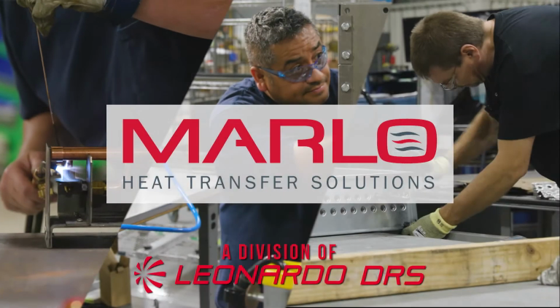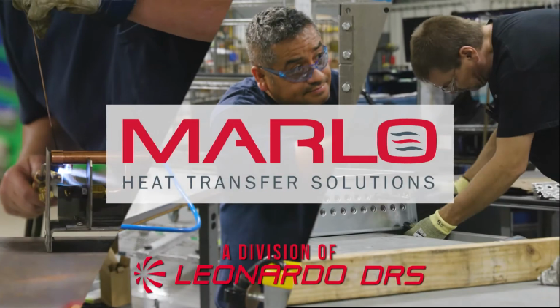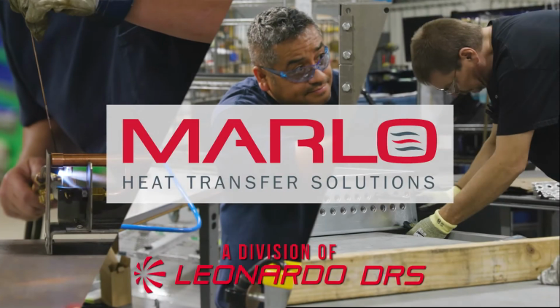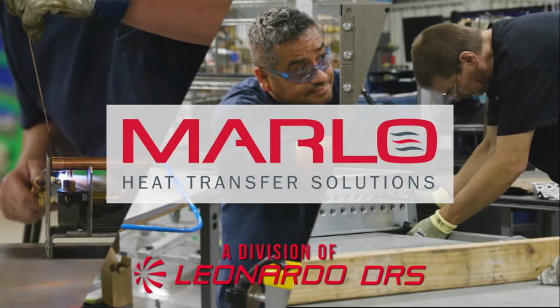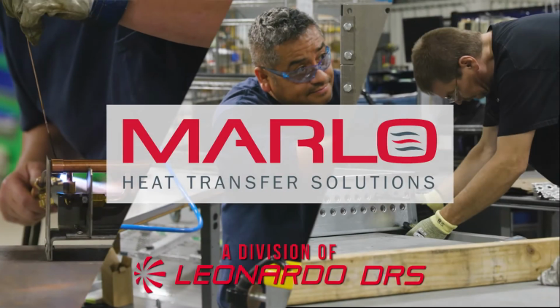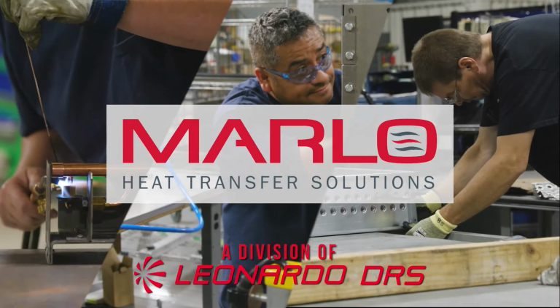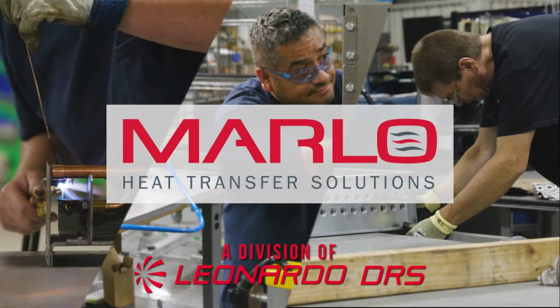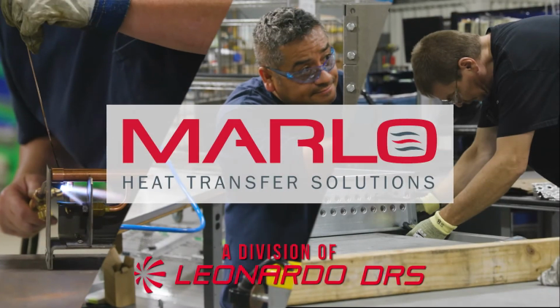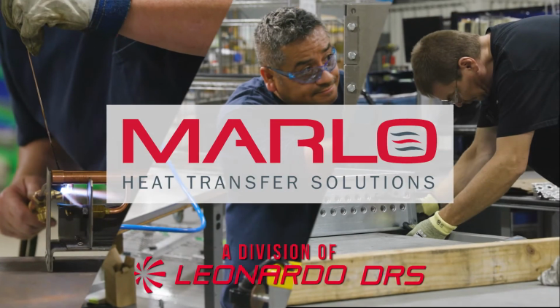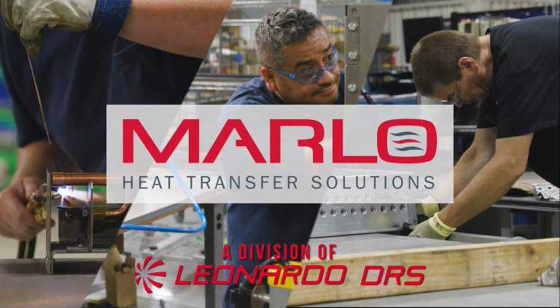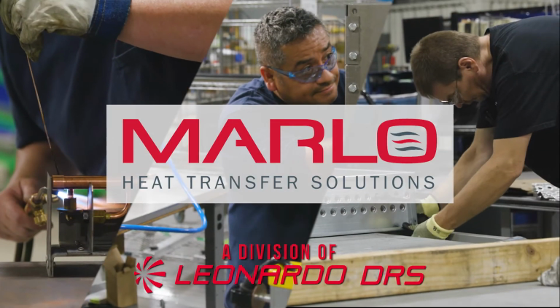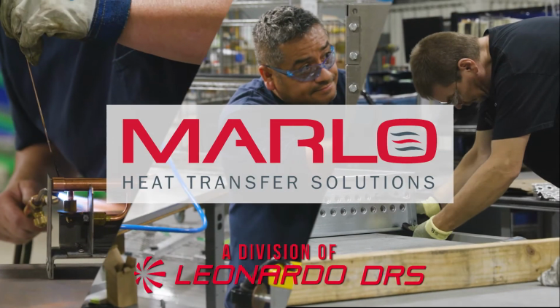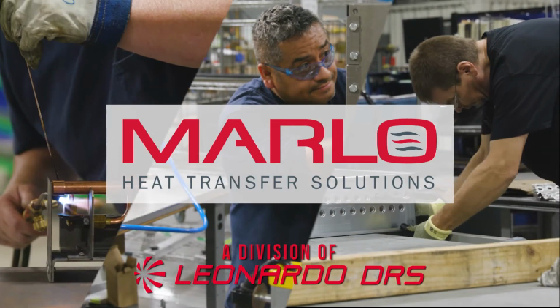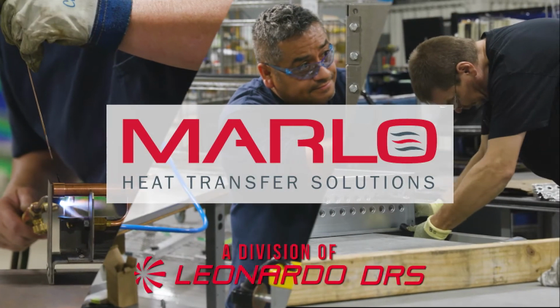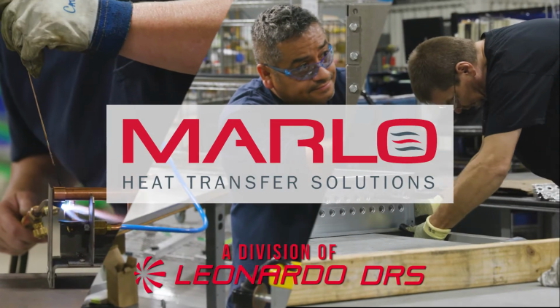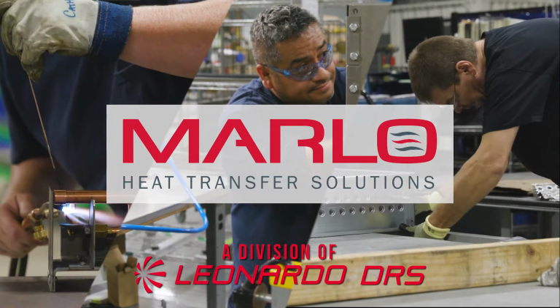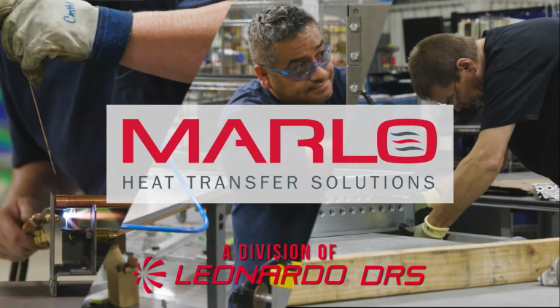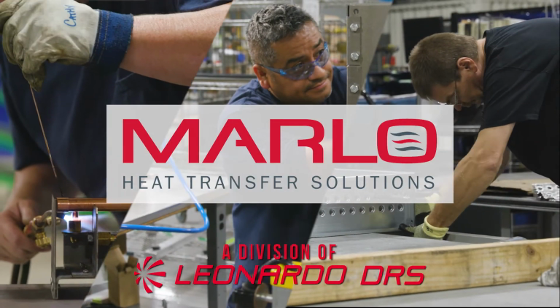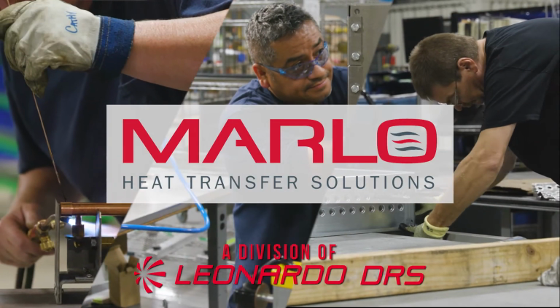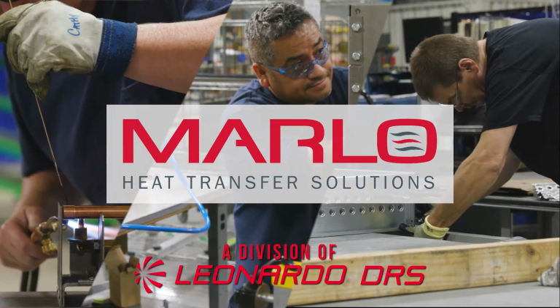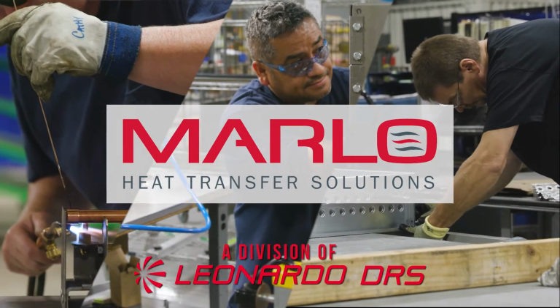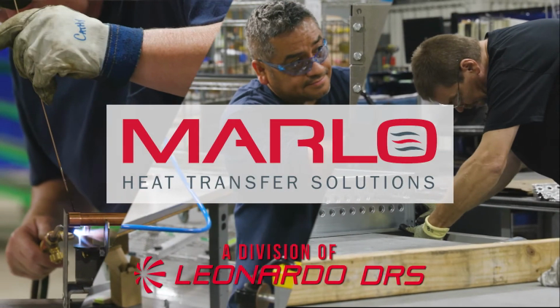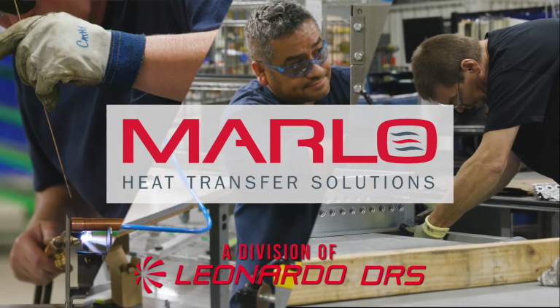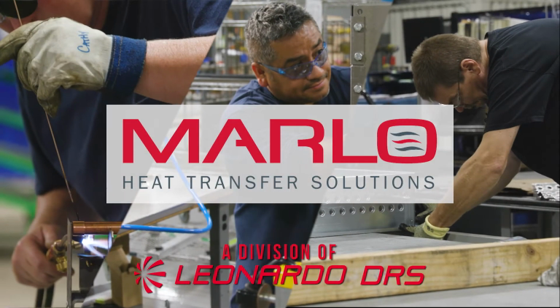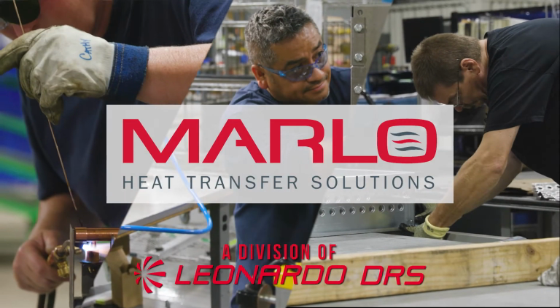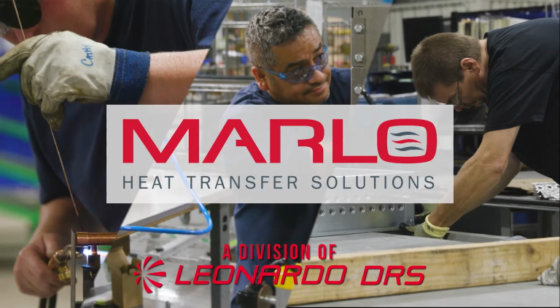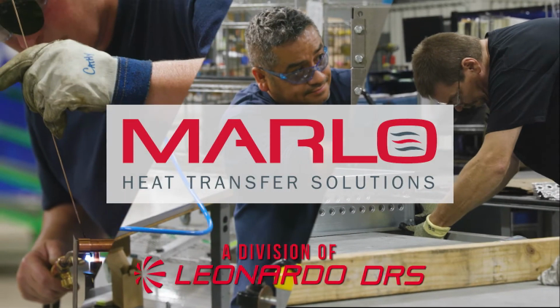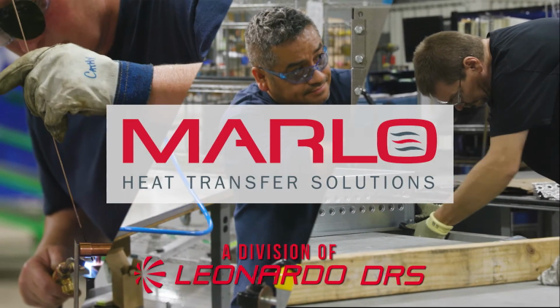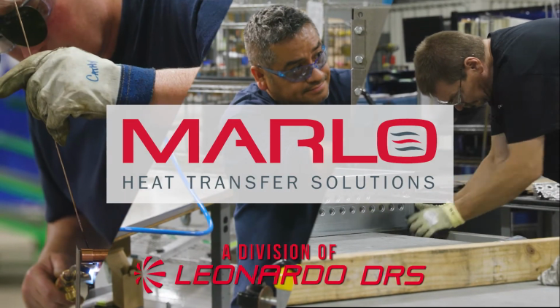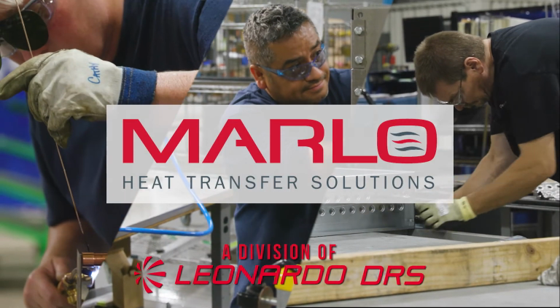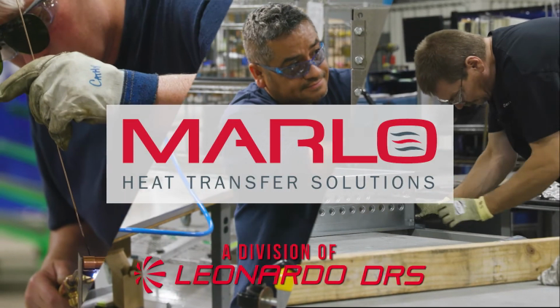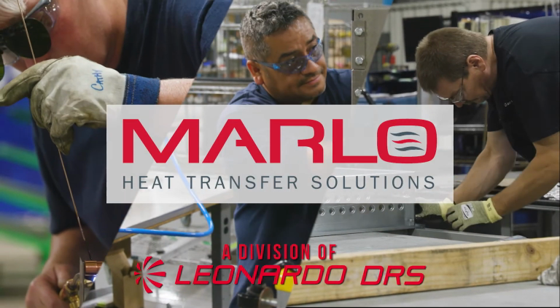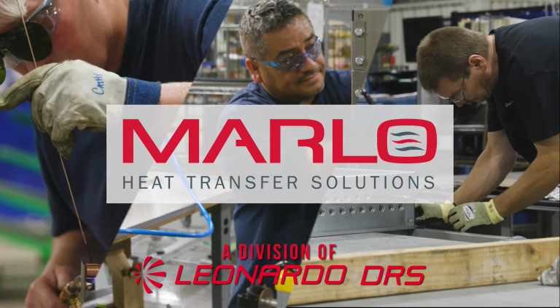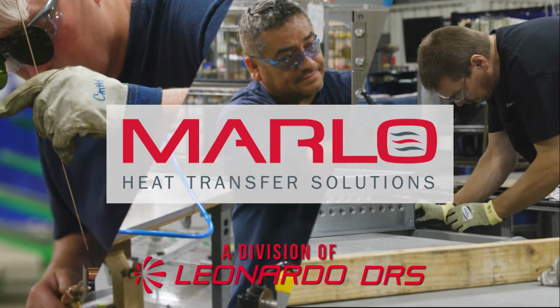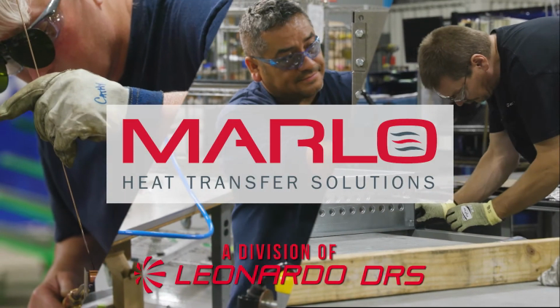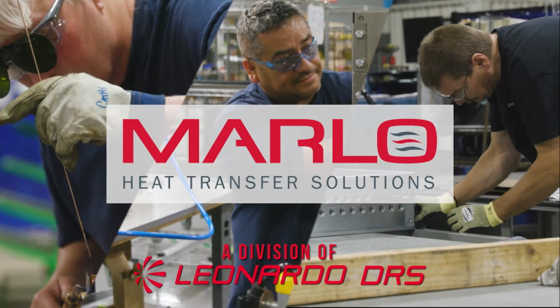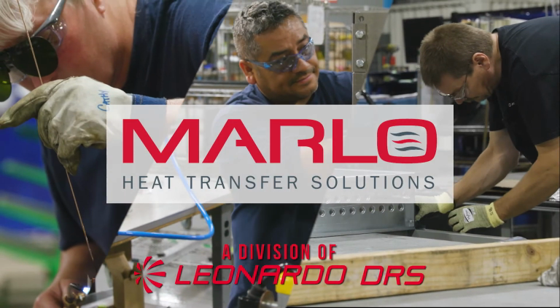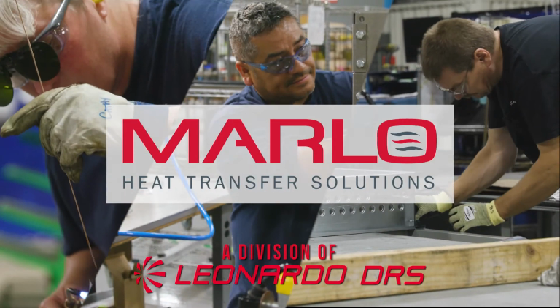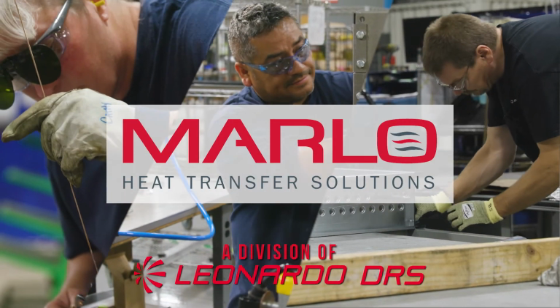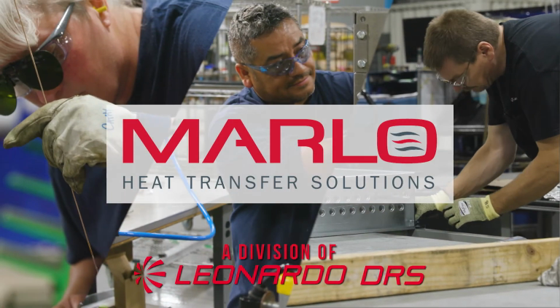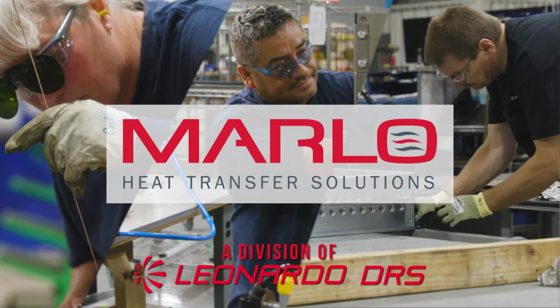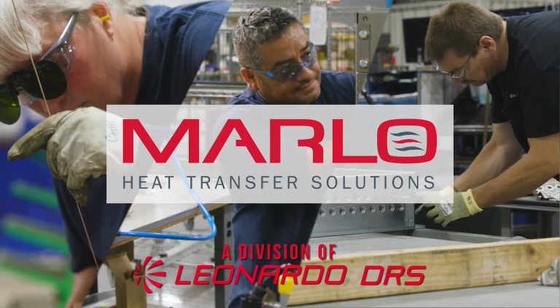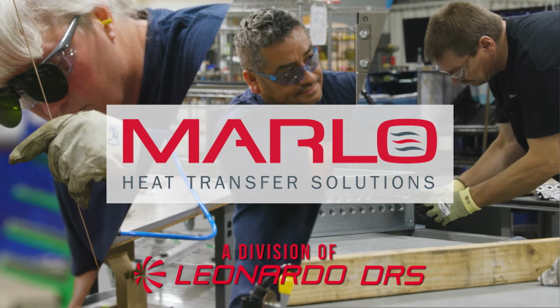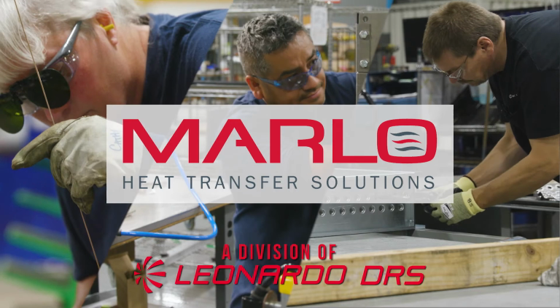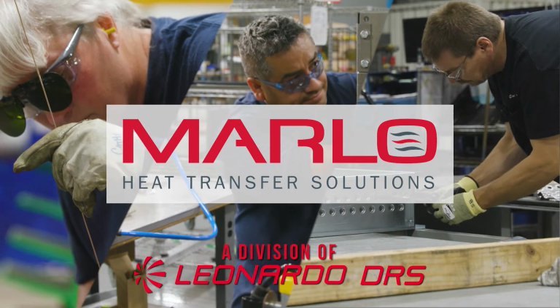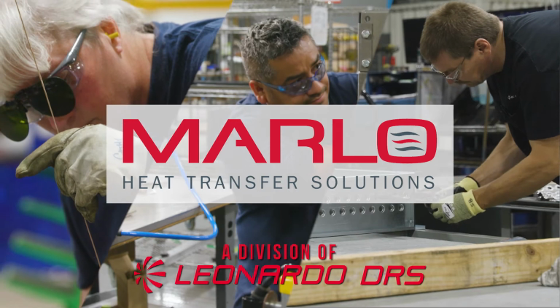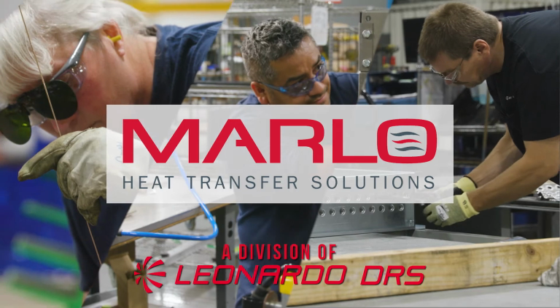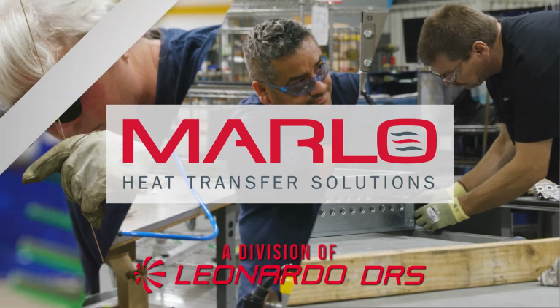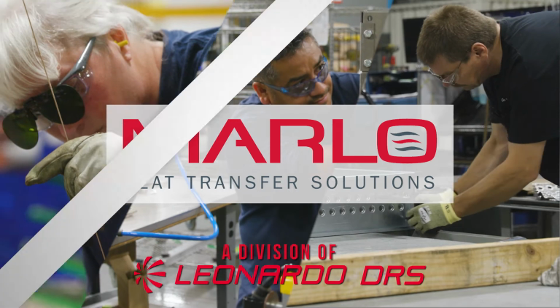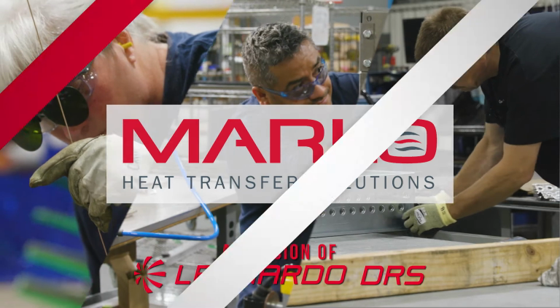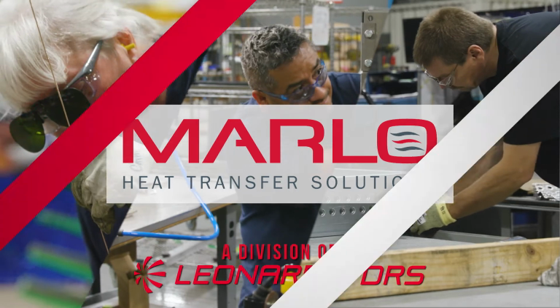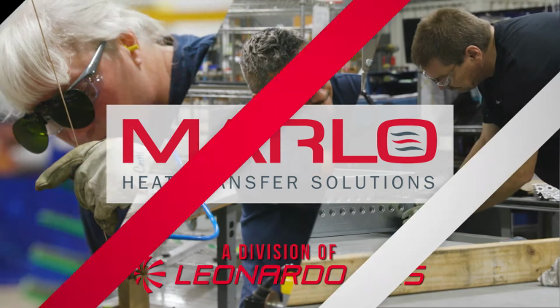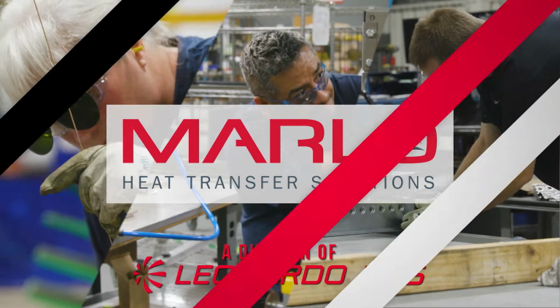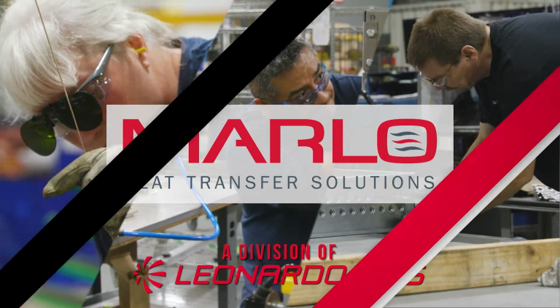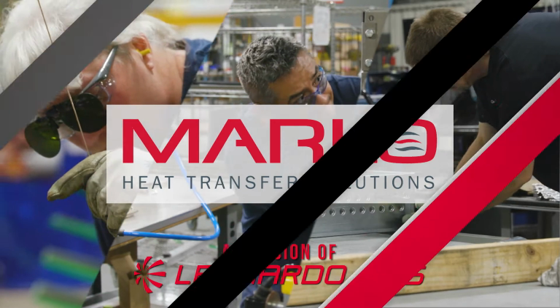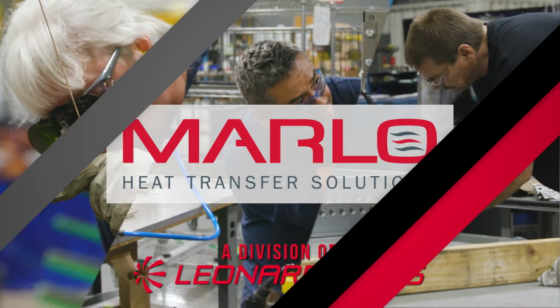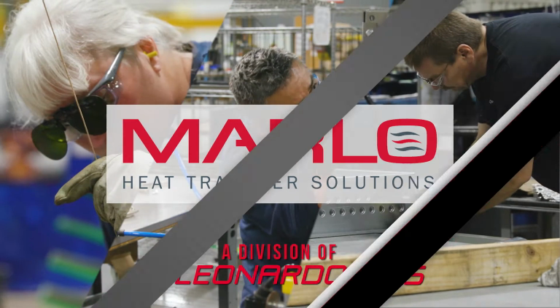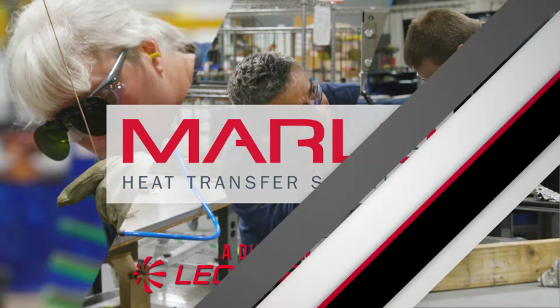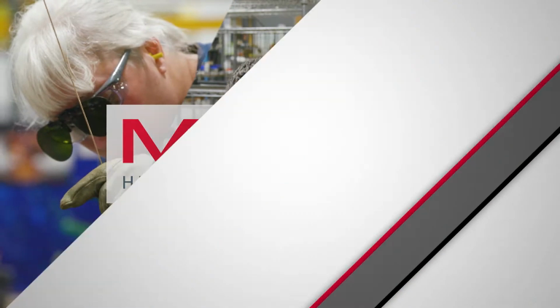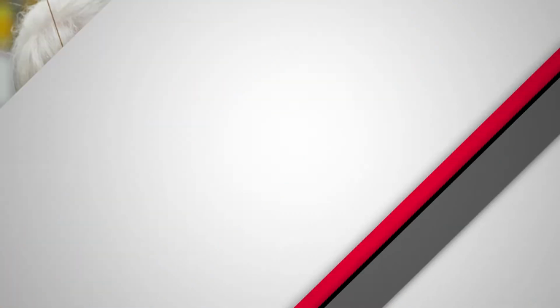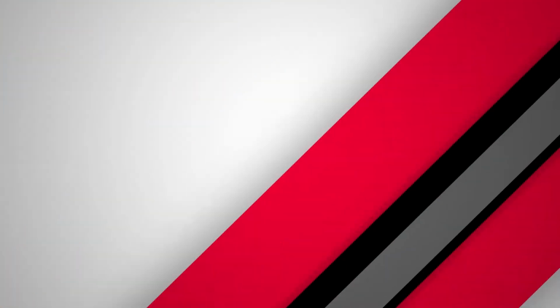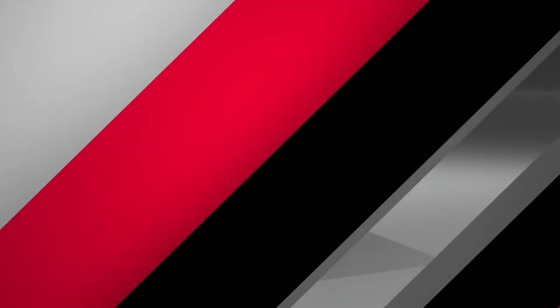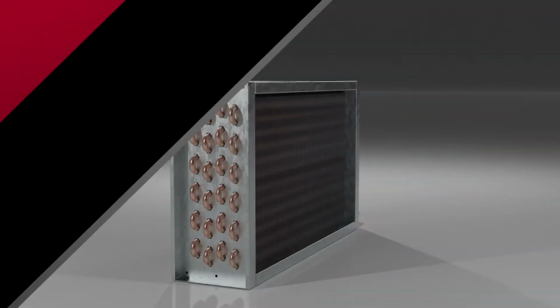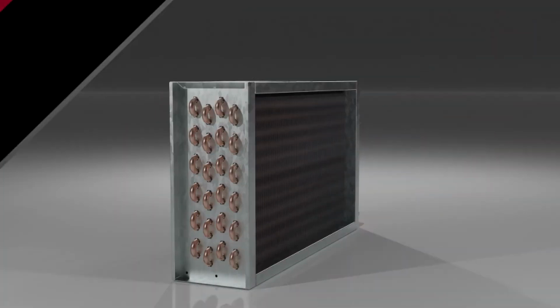Marlow Heat Transfer Solutions, providing custom-engineered products for your unique applications for almost a century.